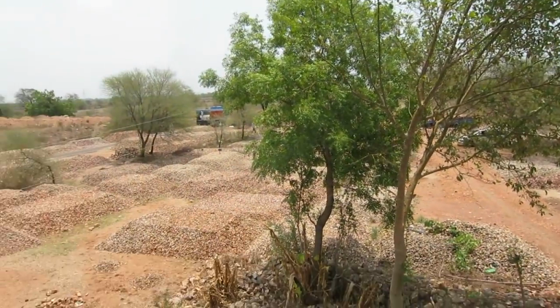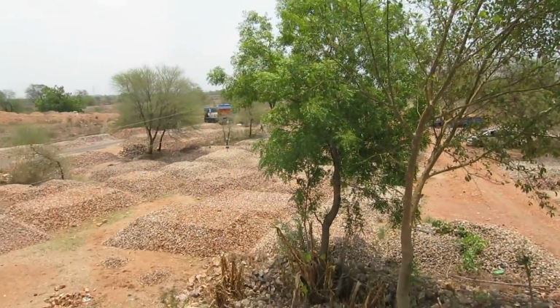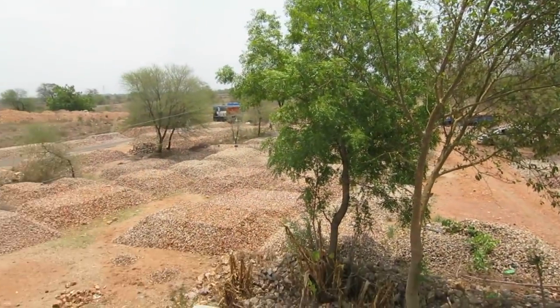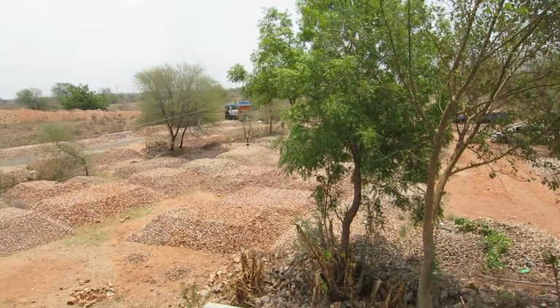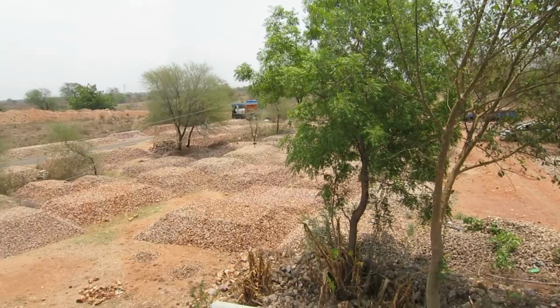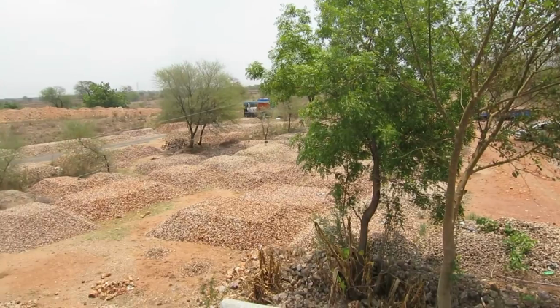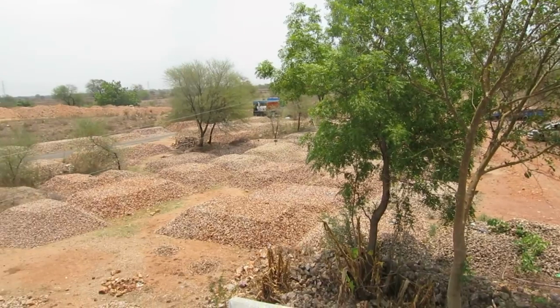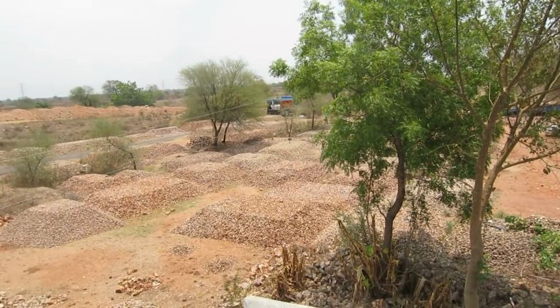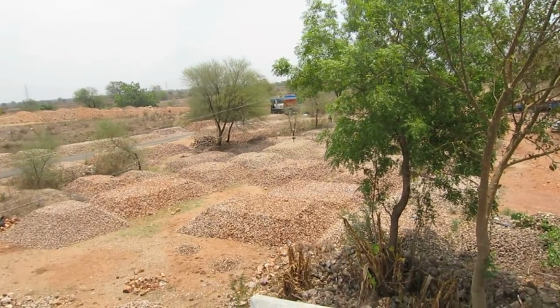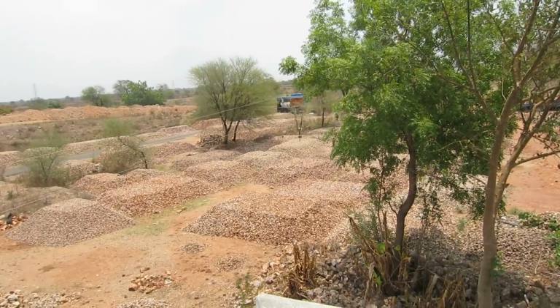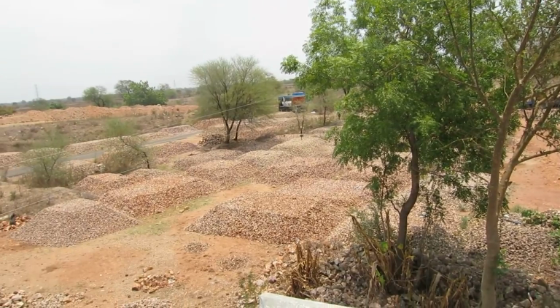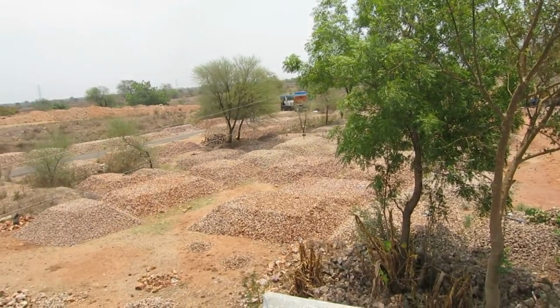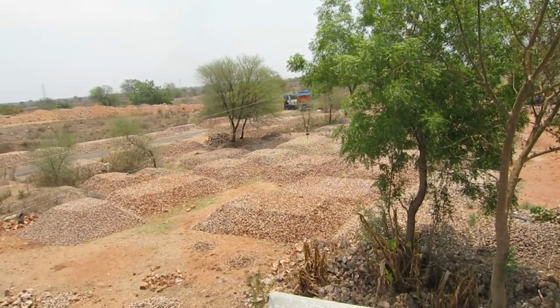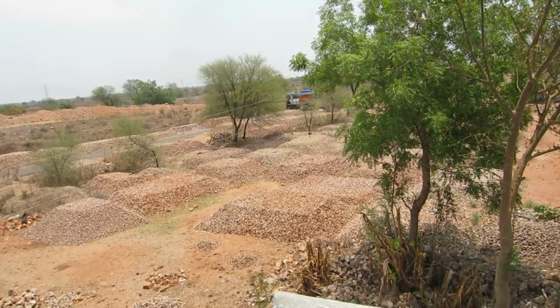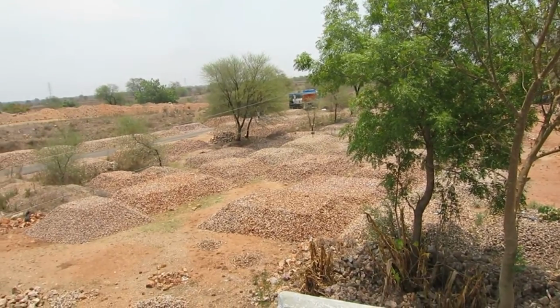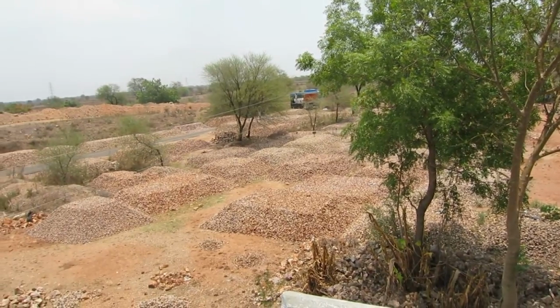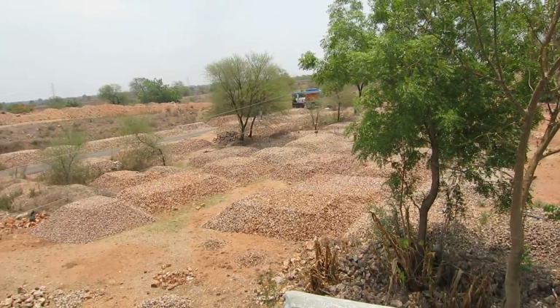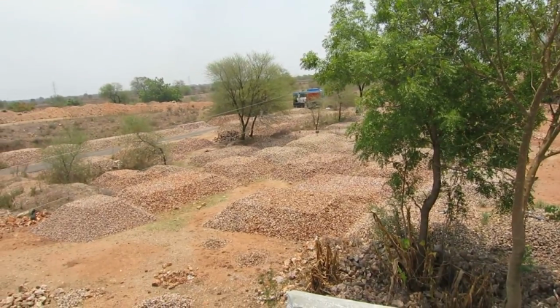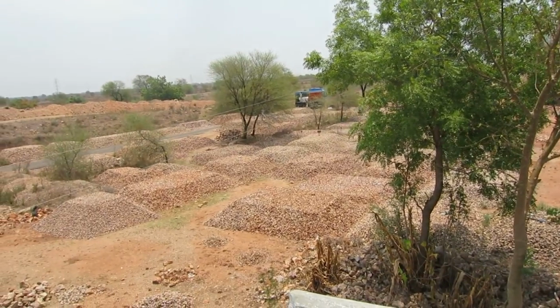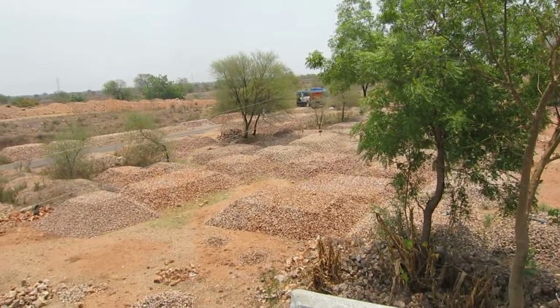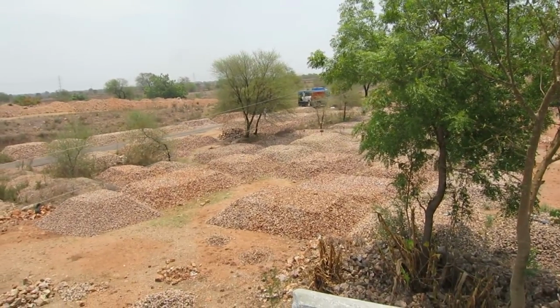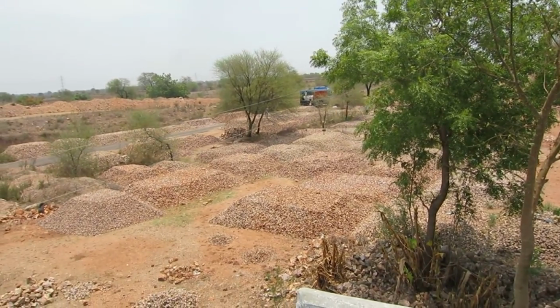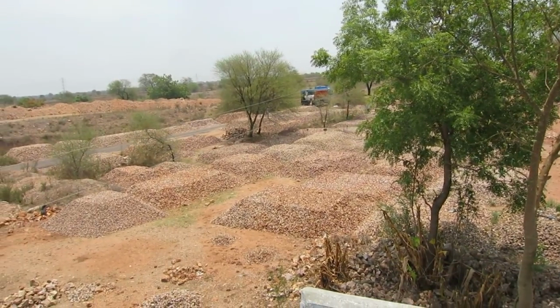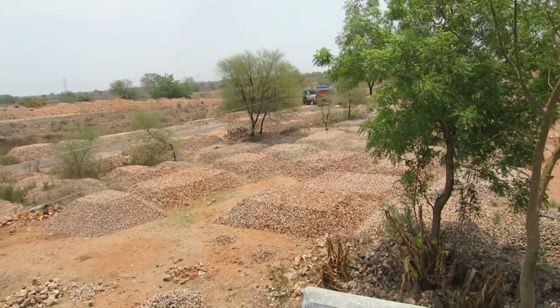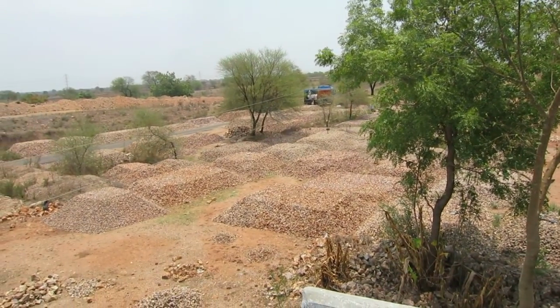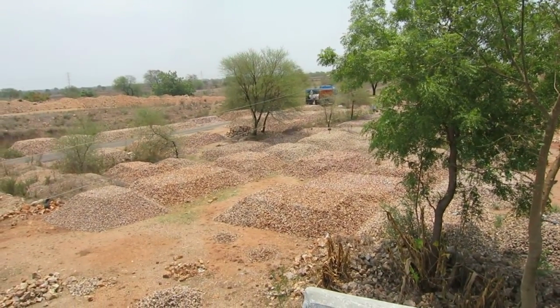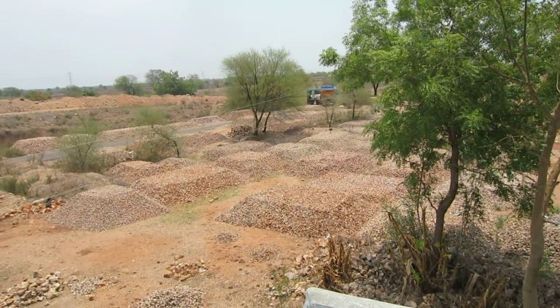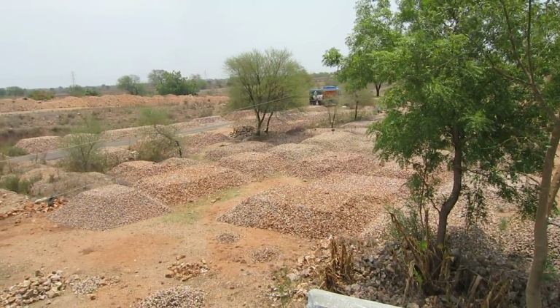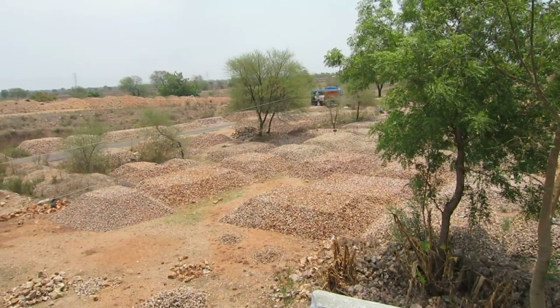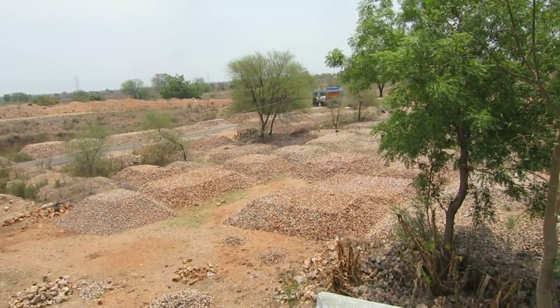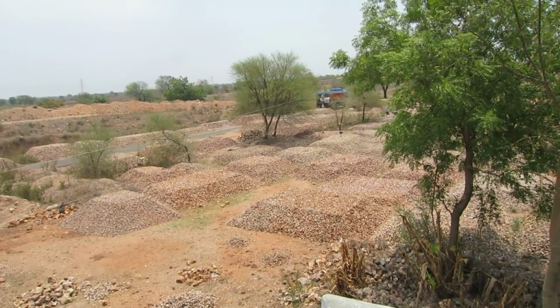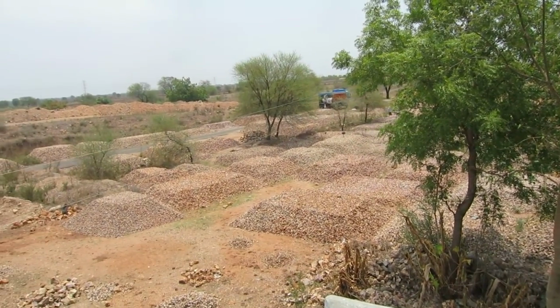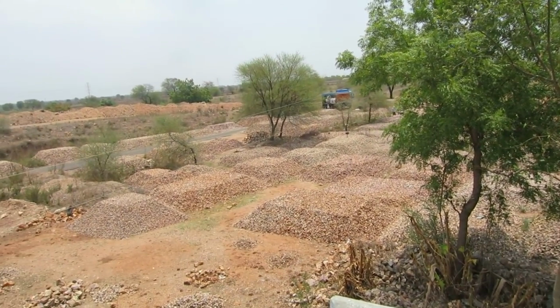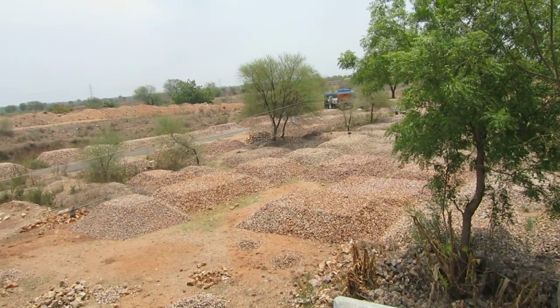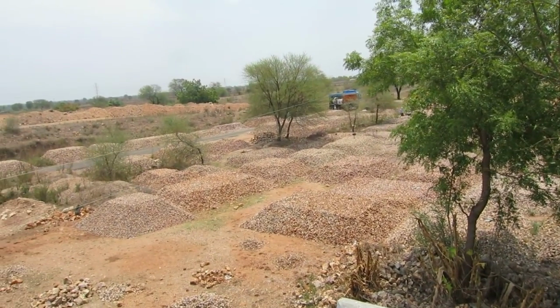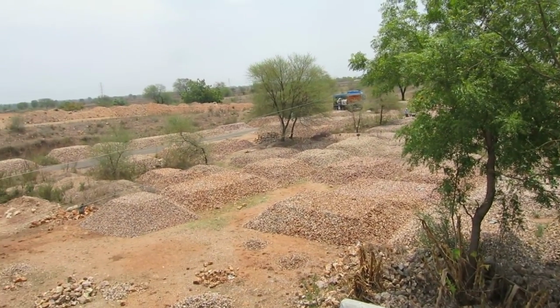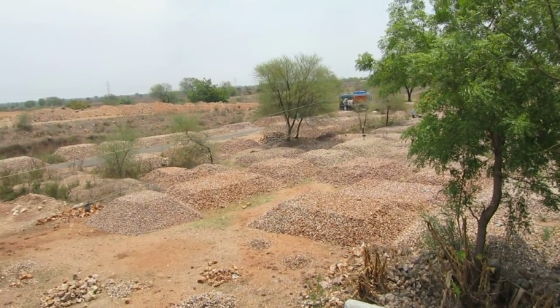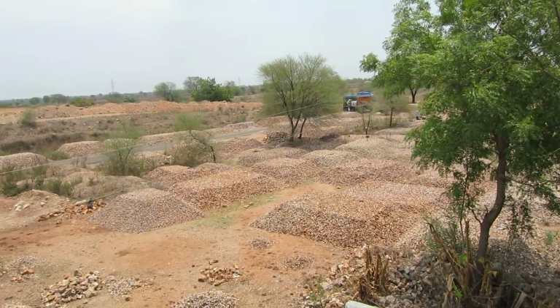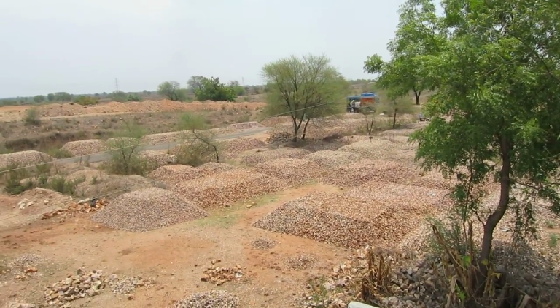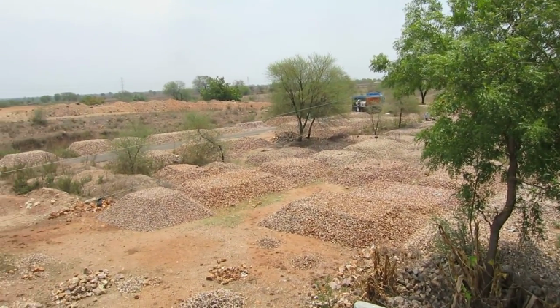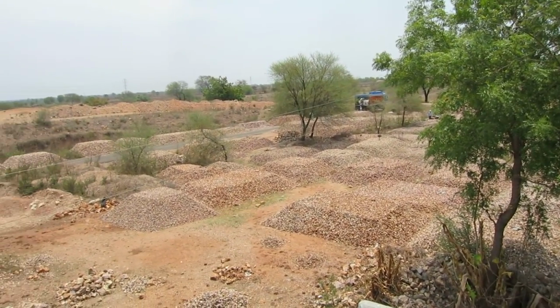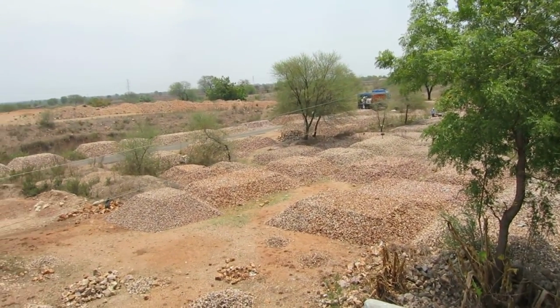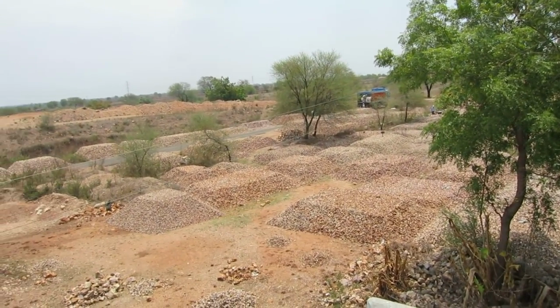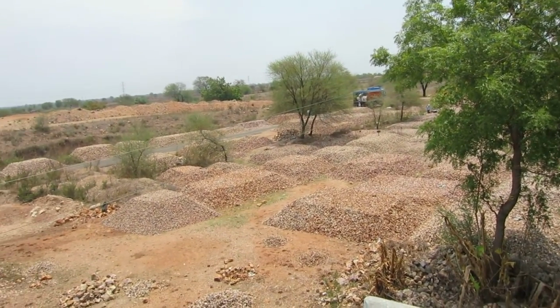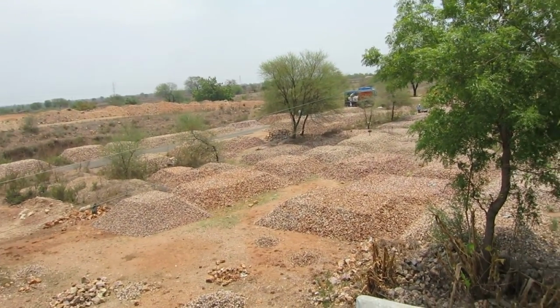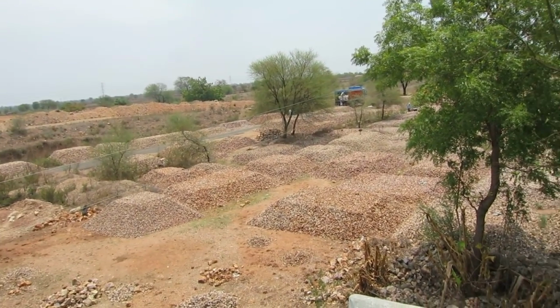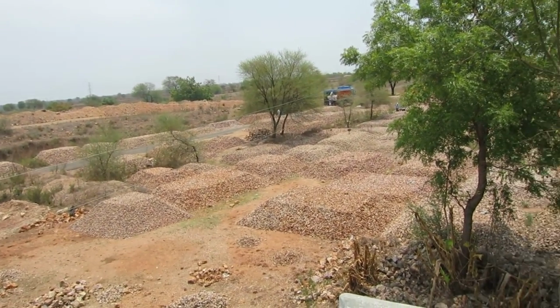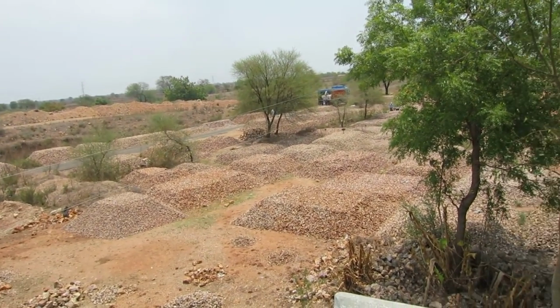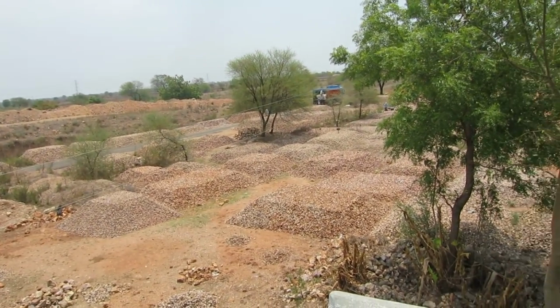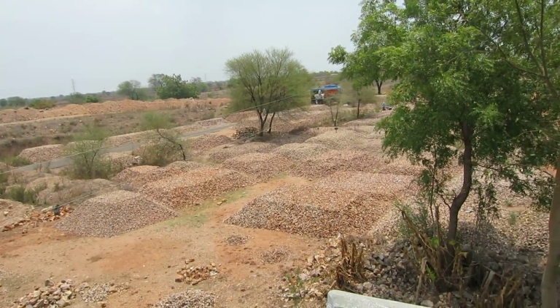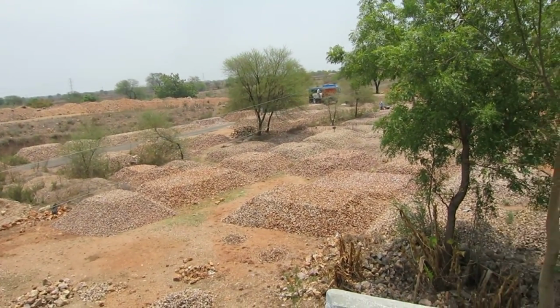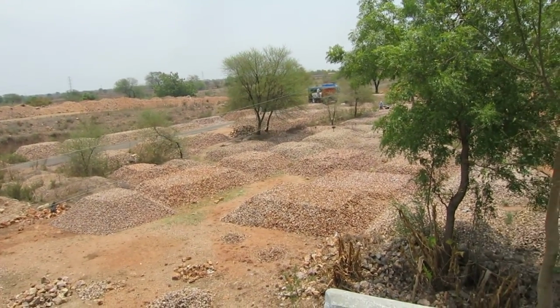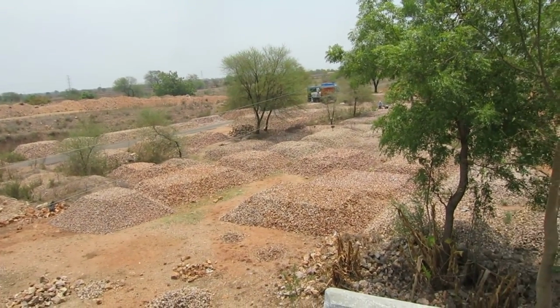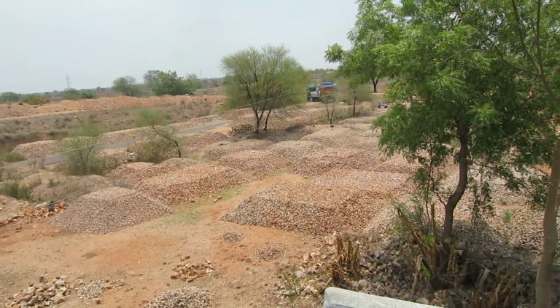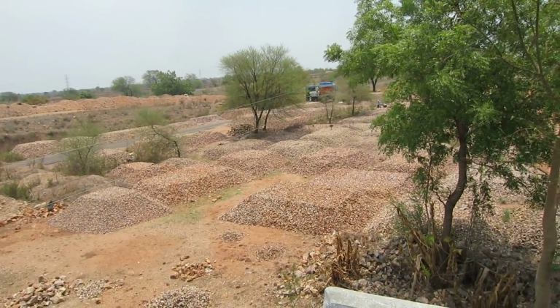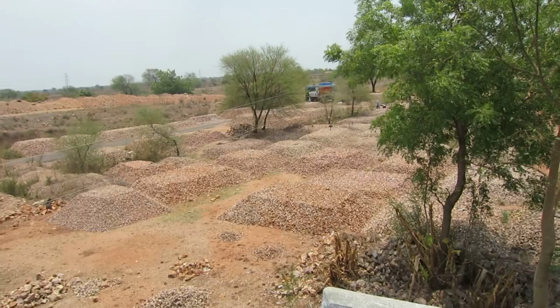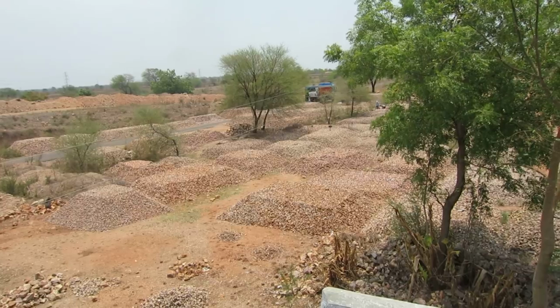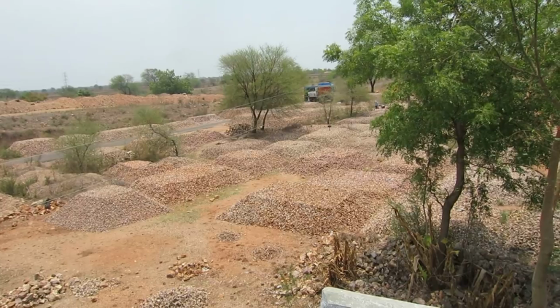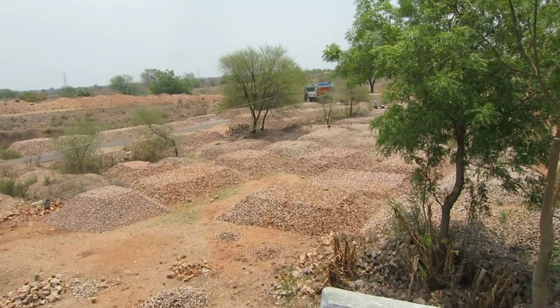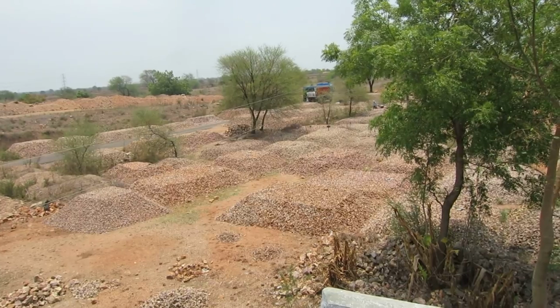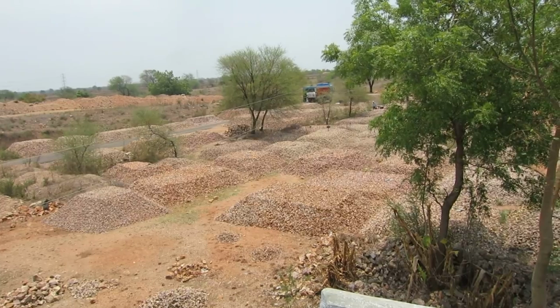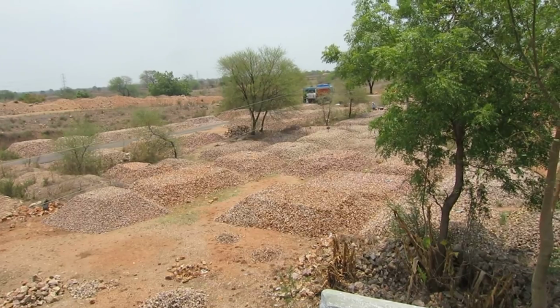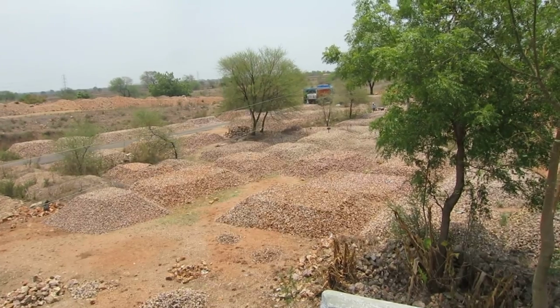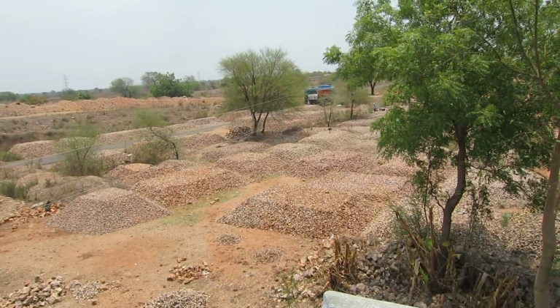All these piles are fluoride rock. I'm assuming they are segregated based on some kind of characteristics.